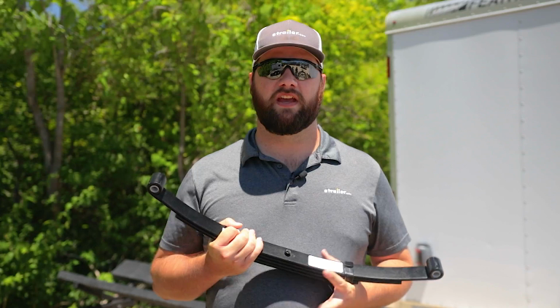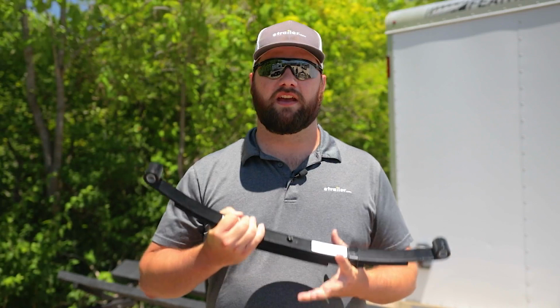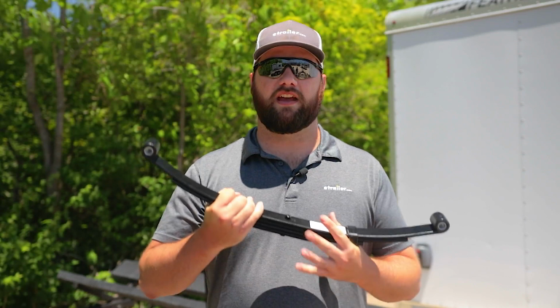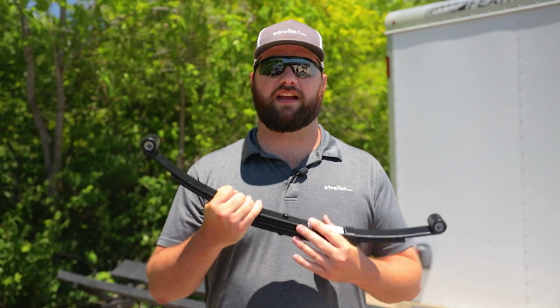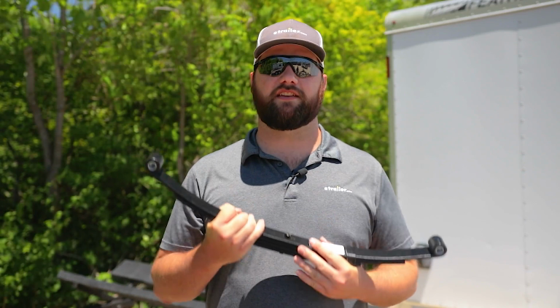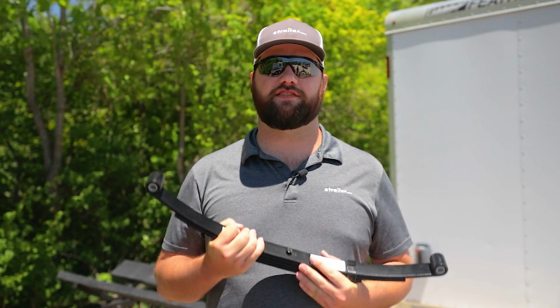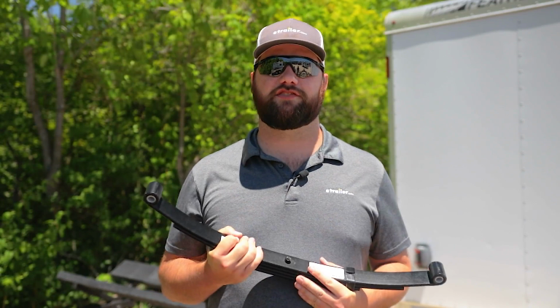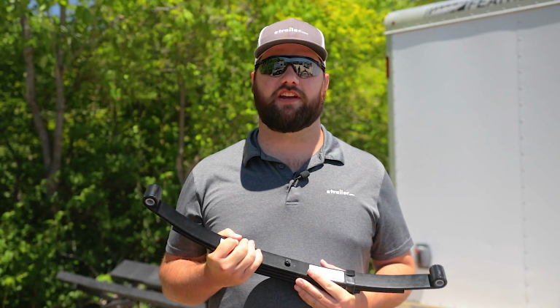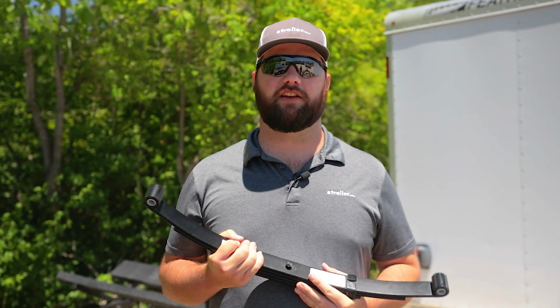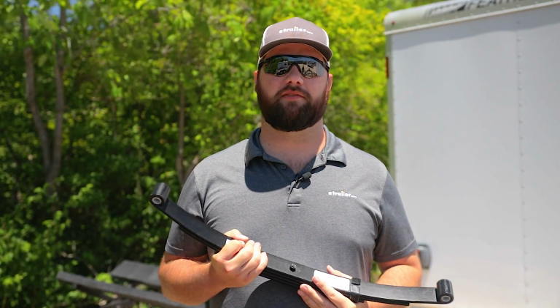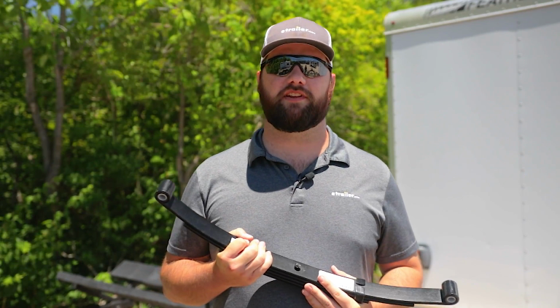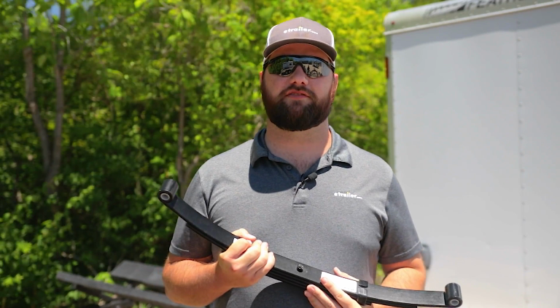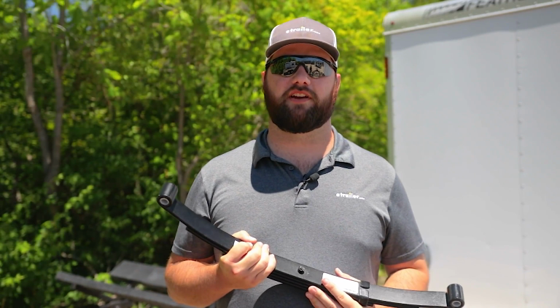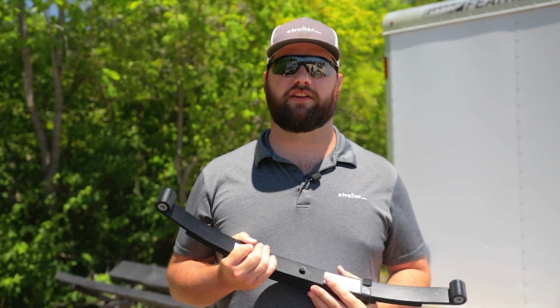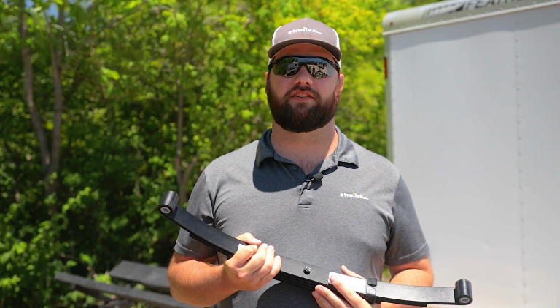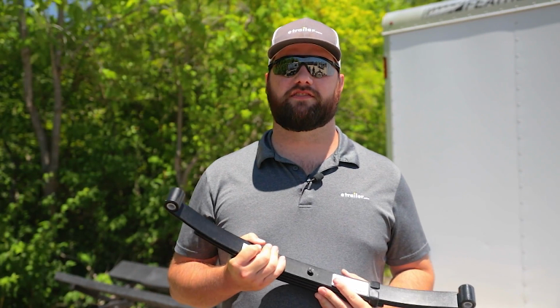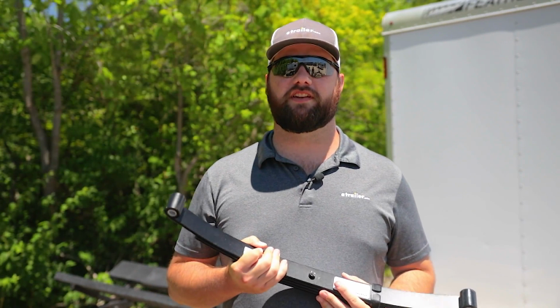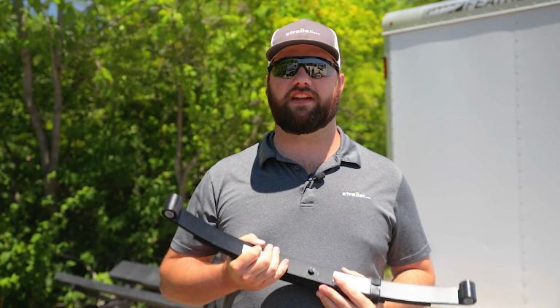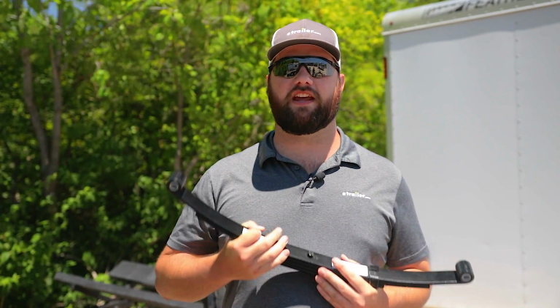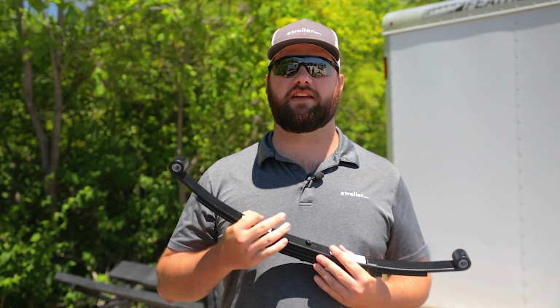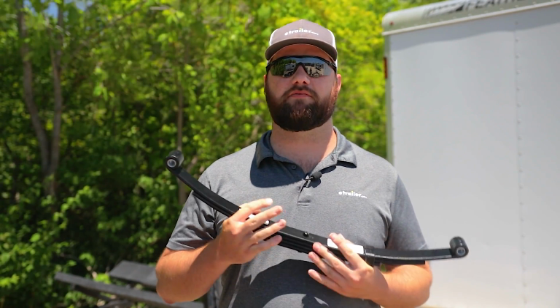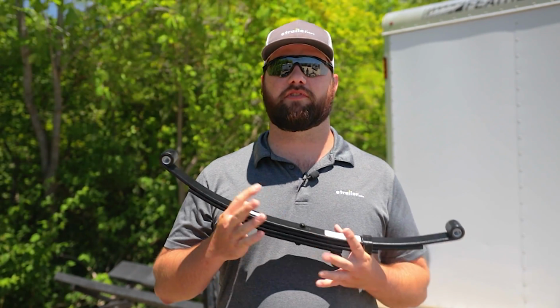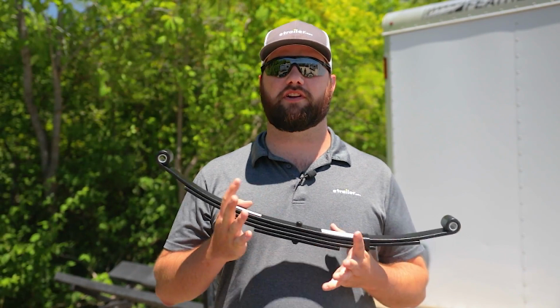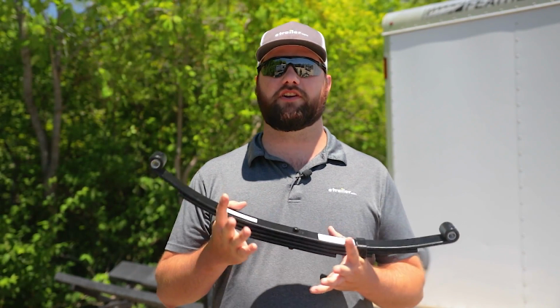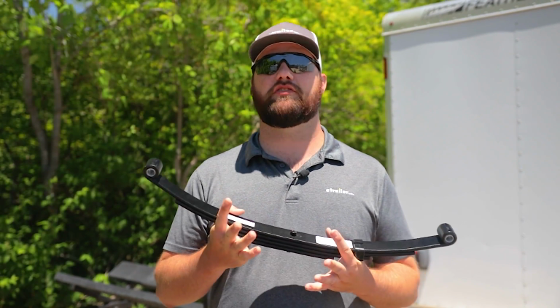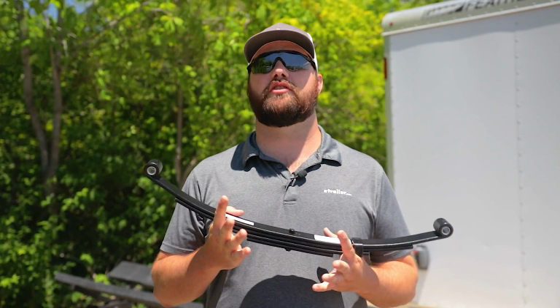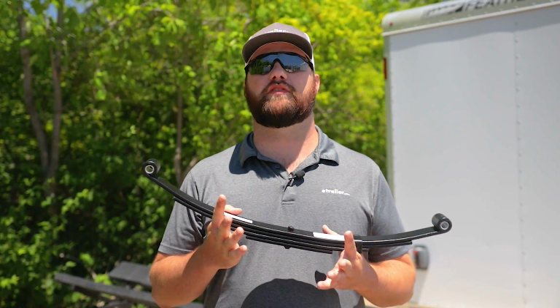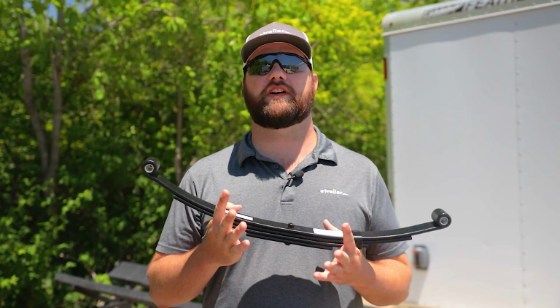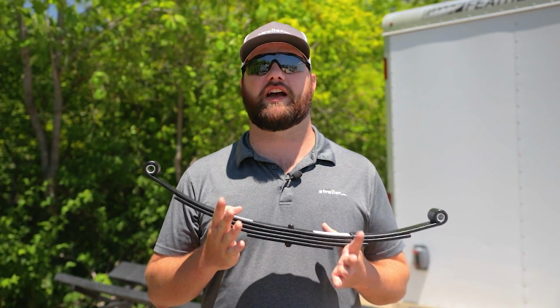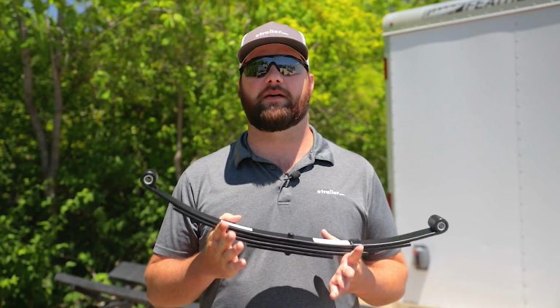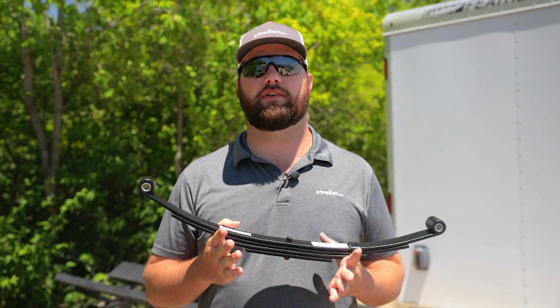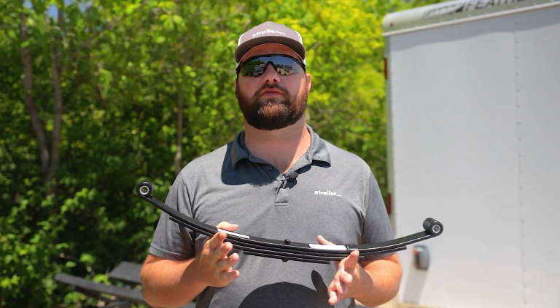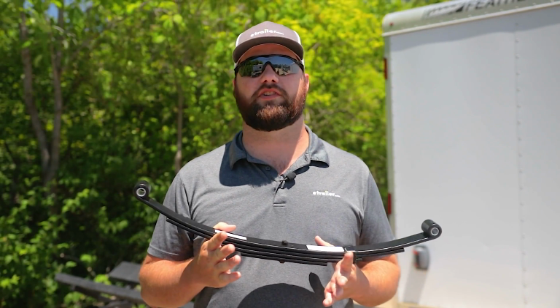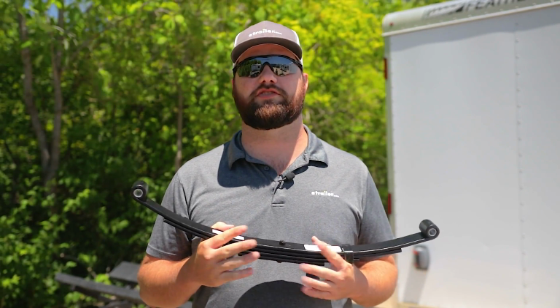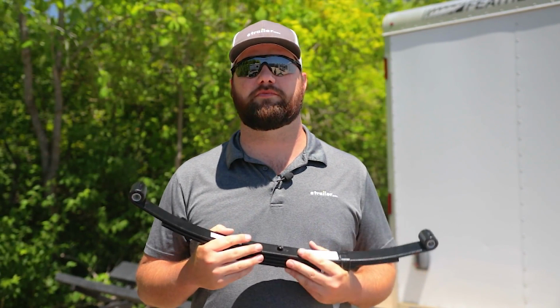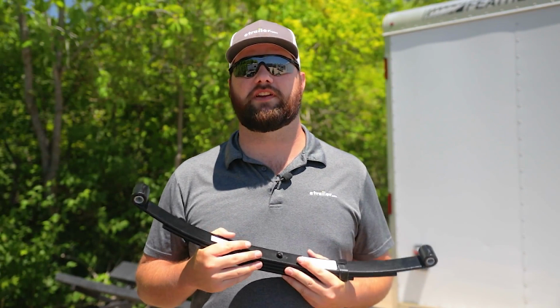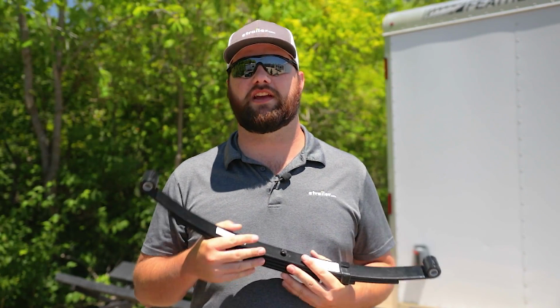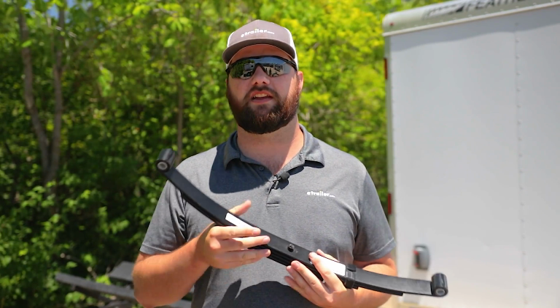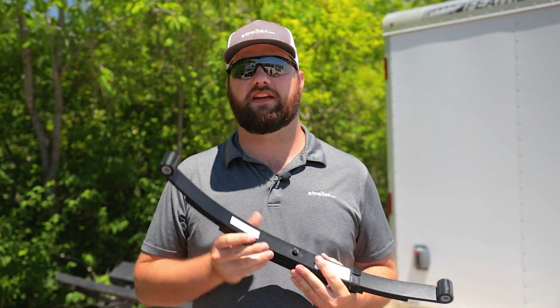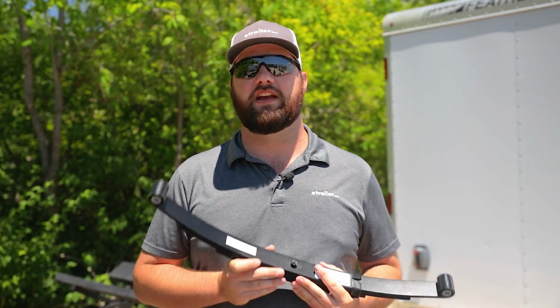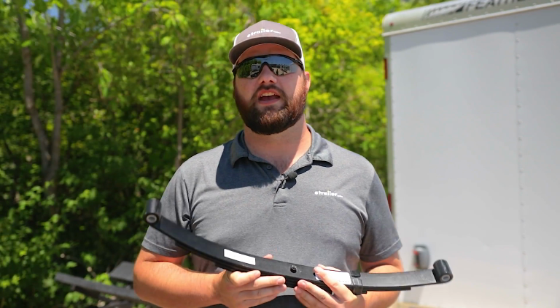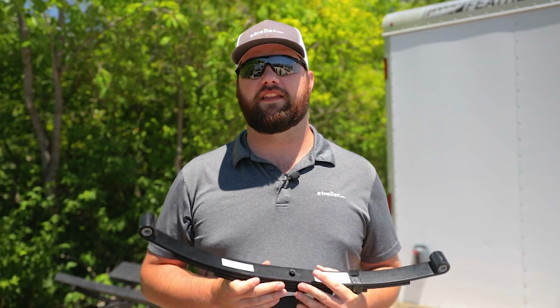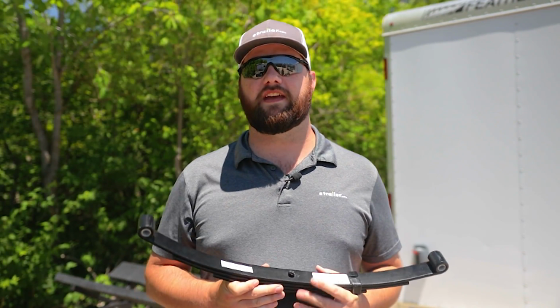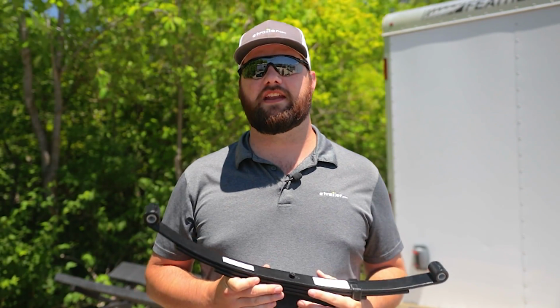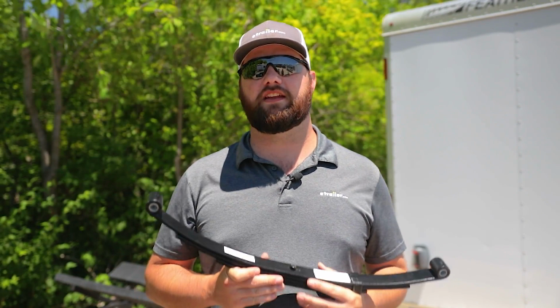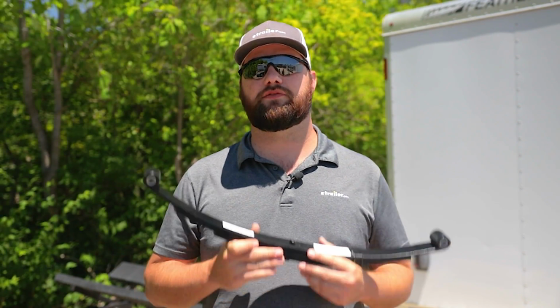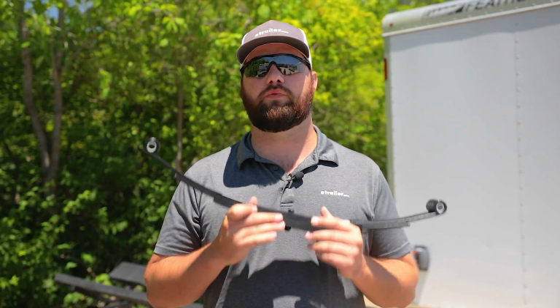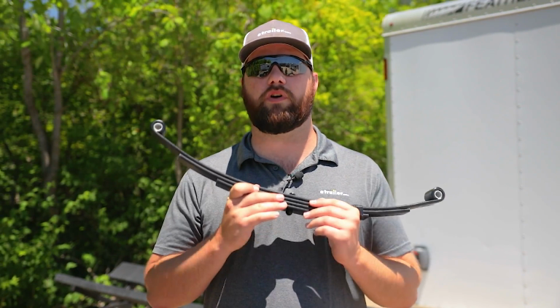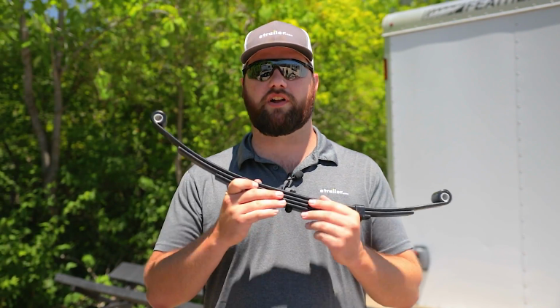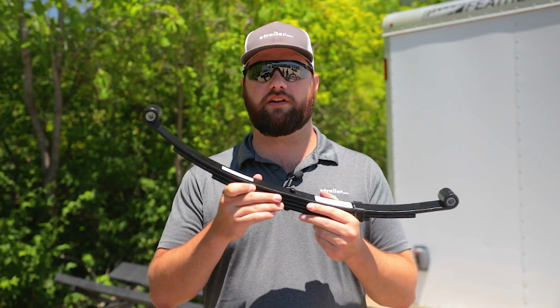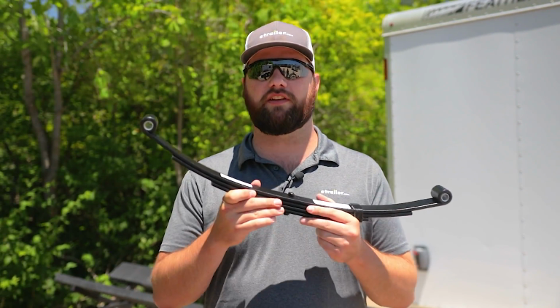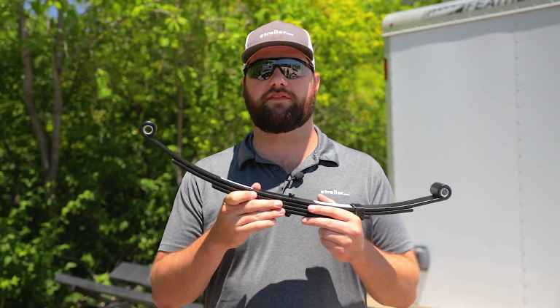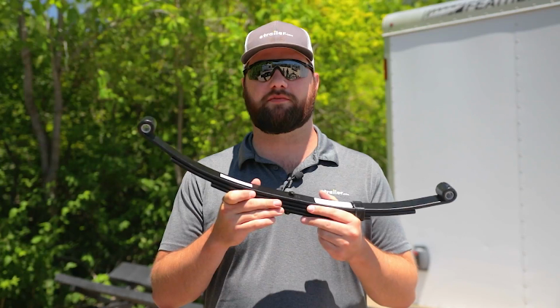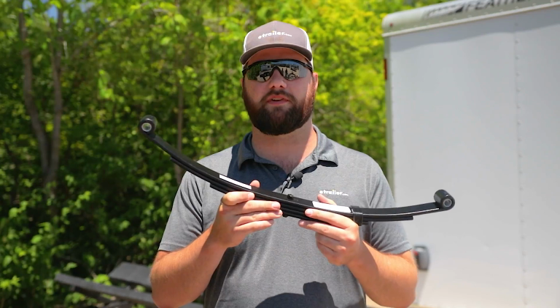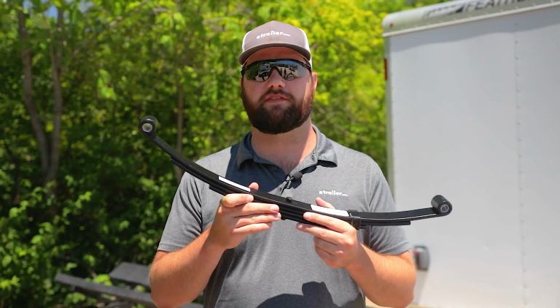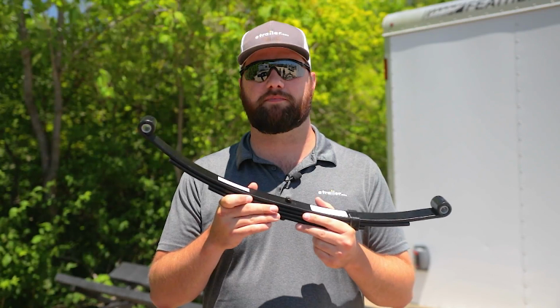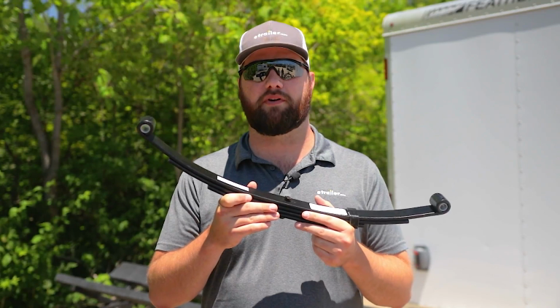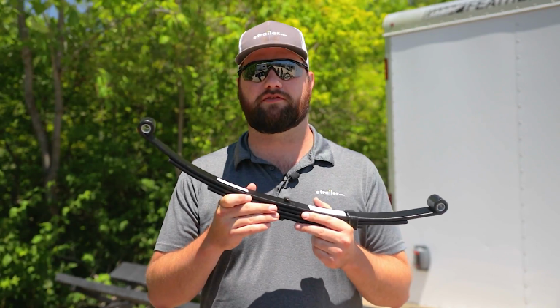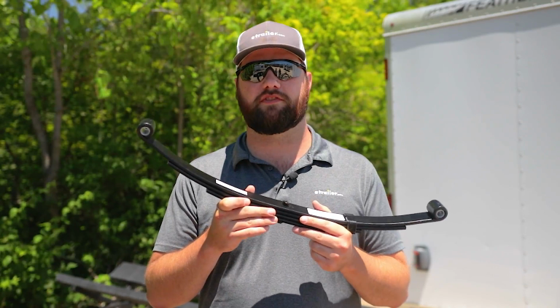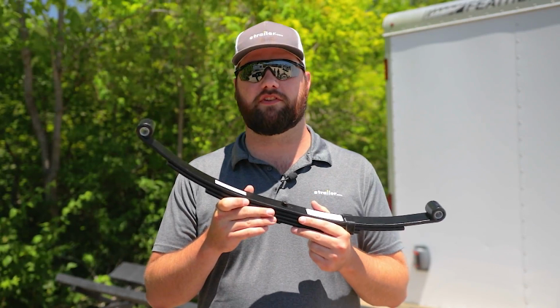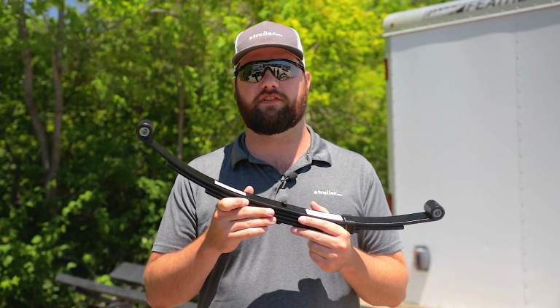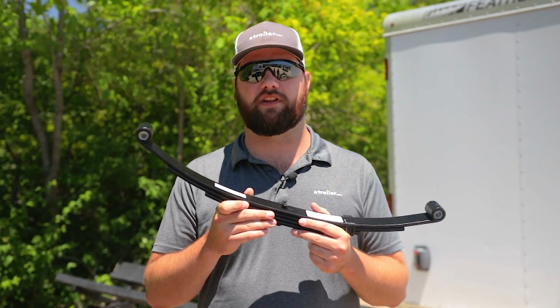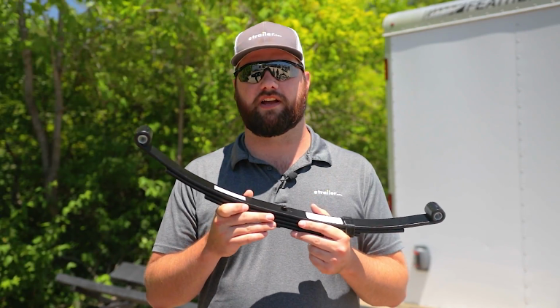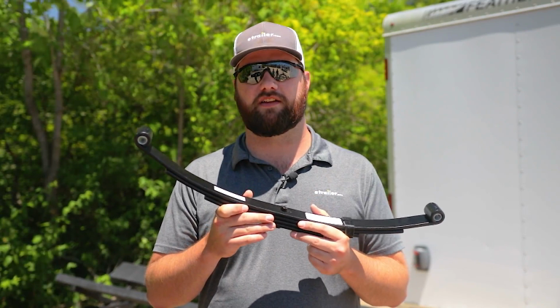Hey guys, it's Jake here with E-Trailer. Today we're going to go over a common question we get, and that is: what are leaf springs supposed to look like?